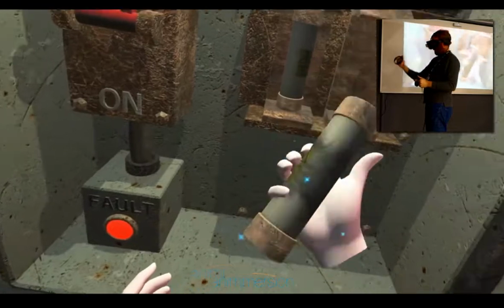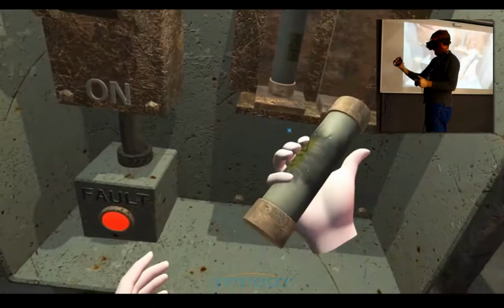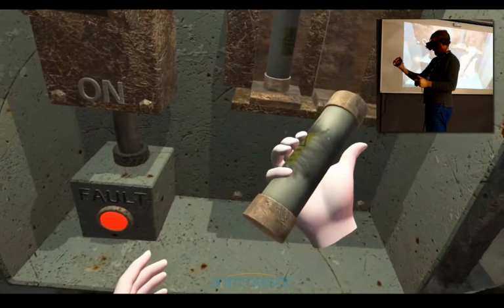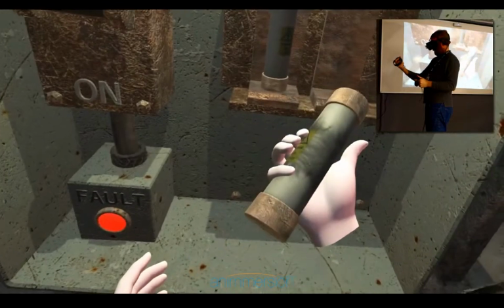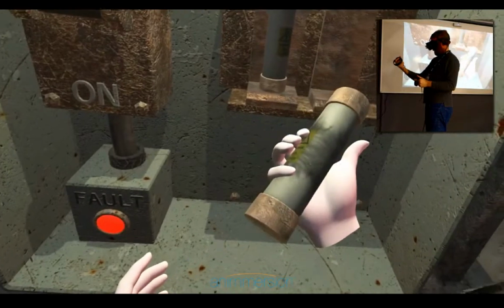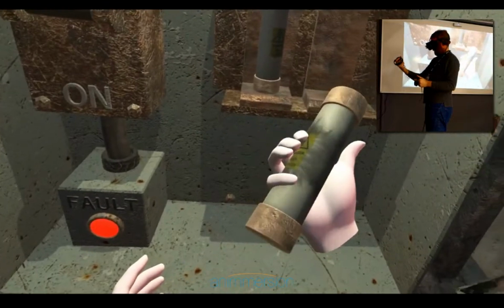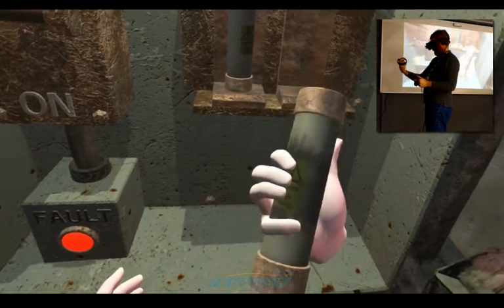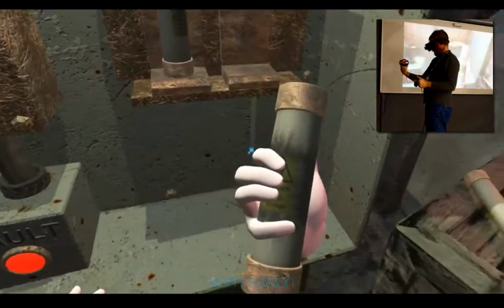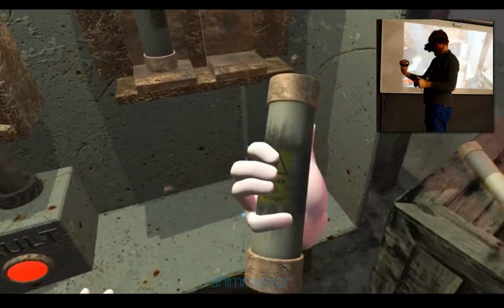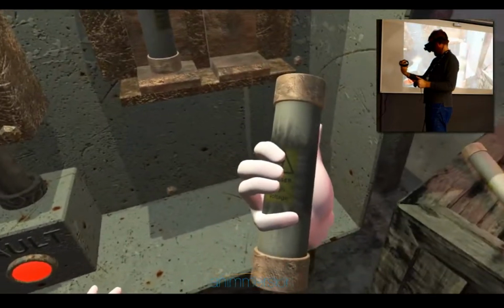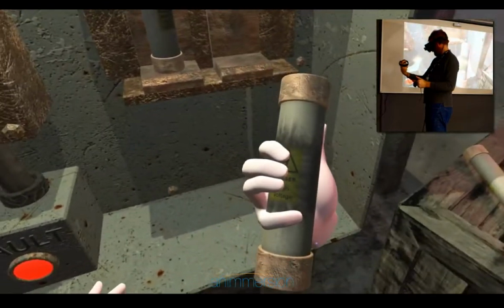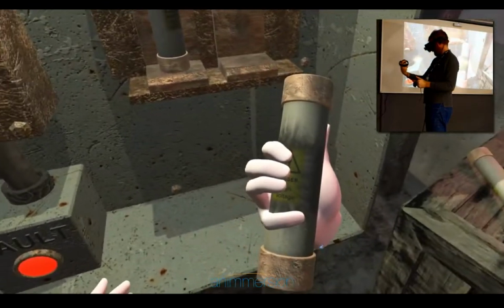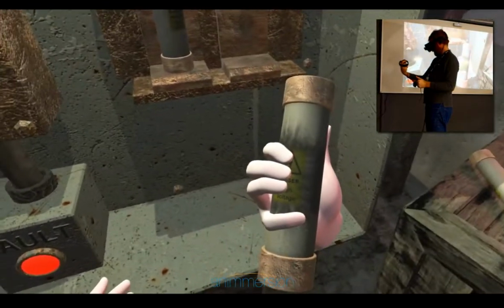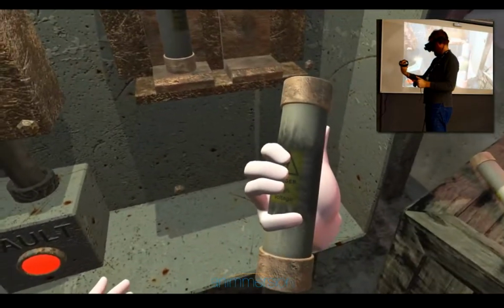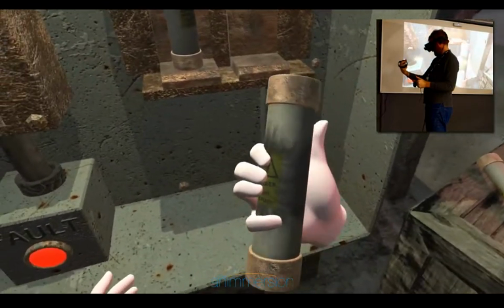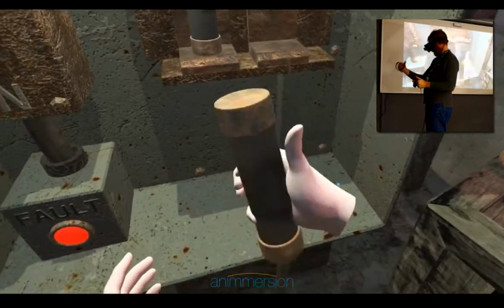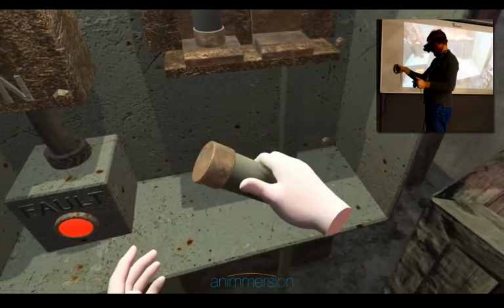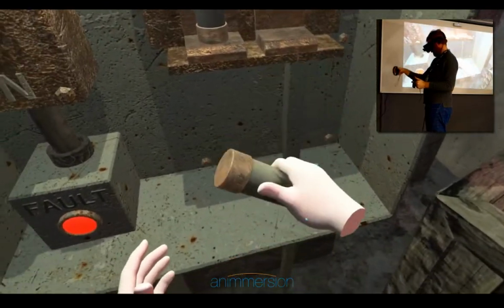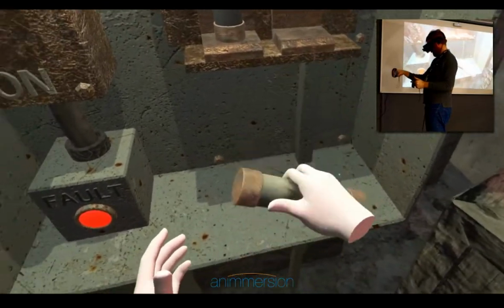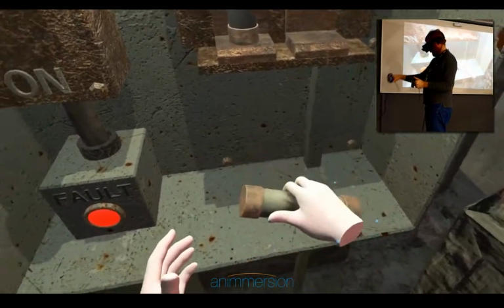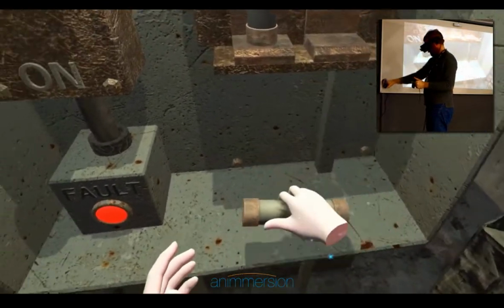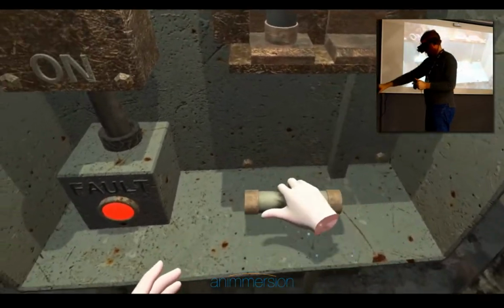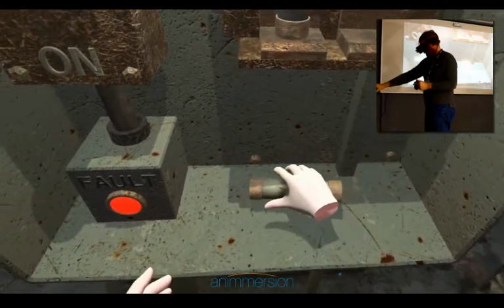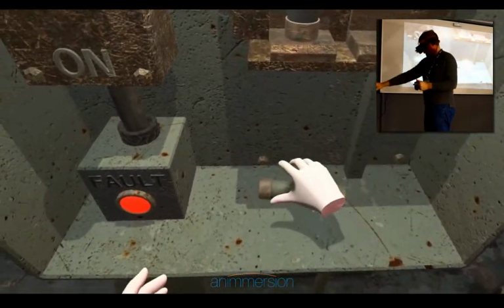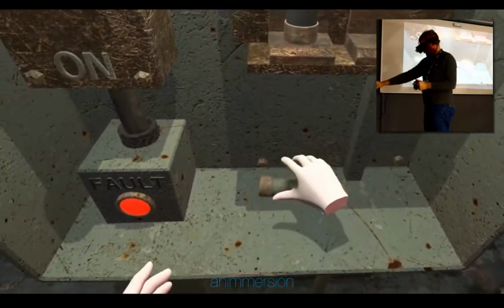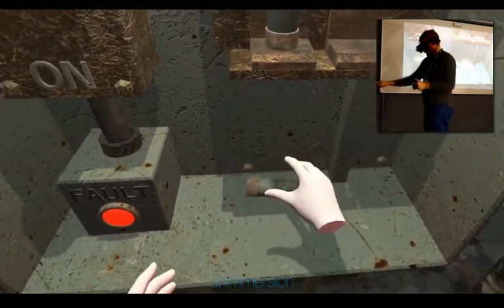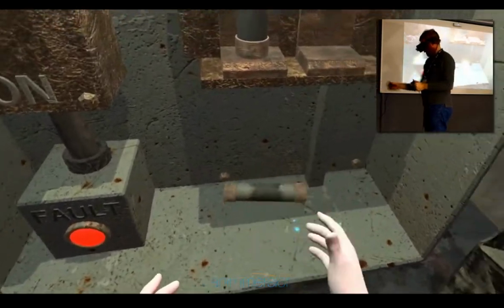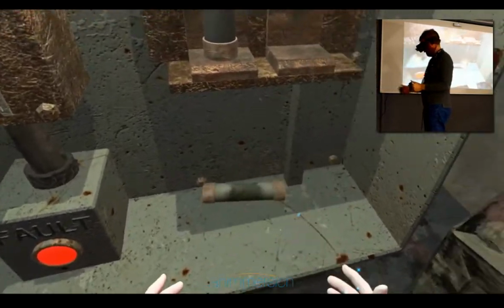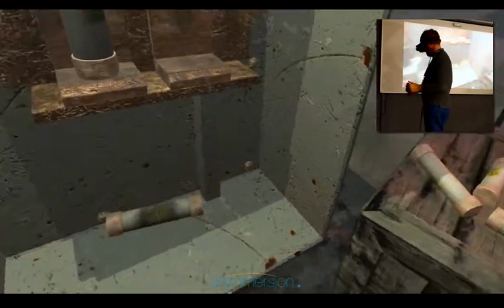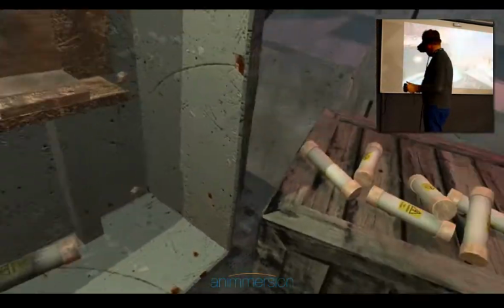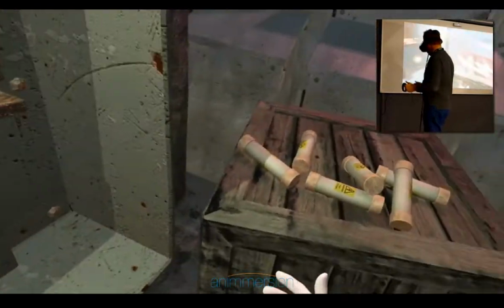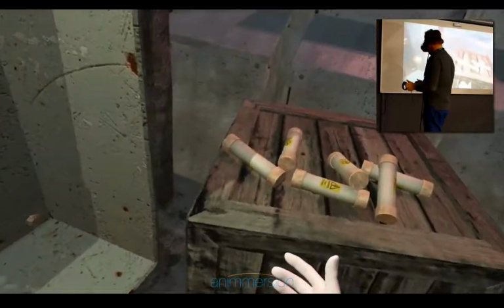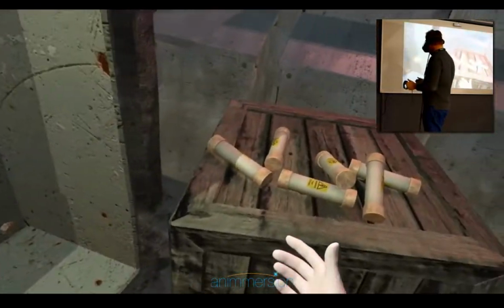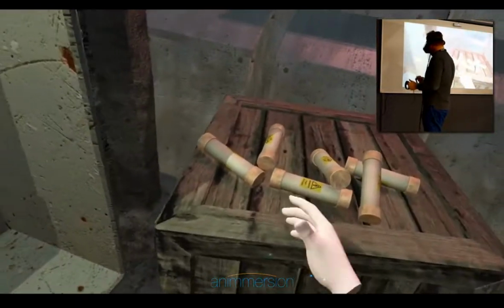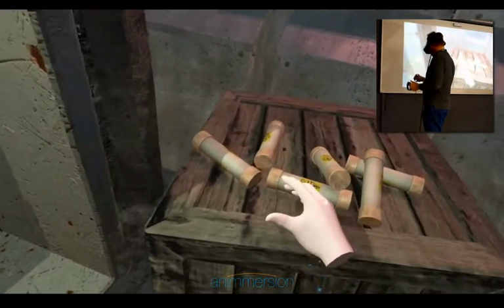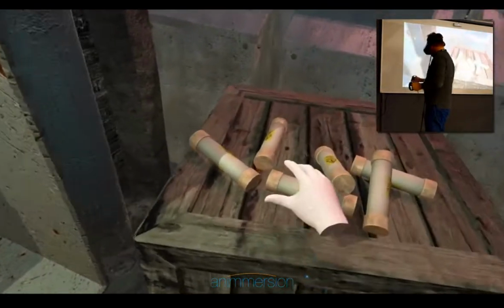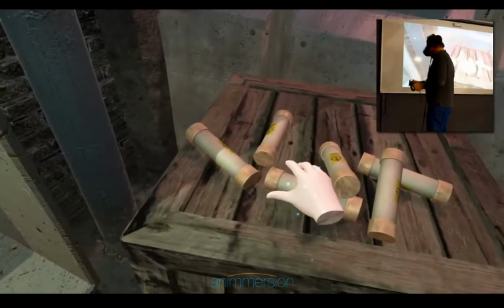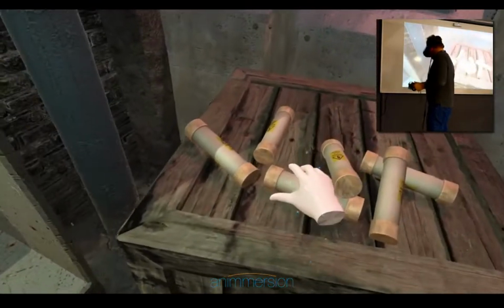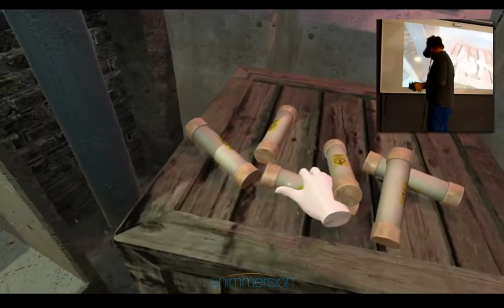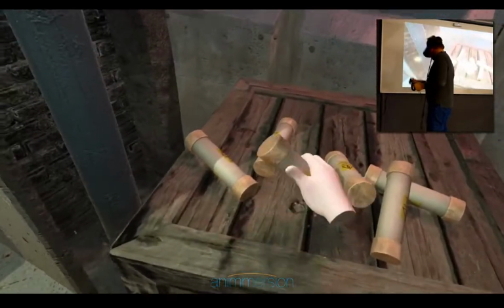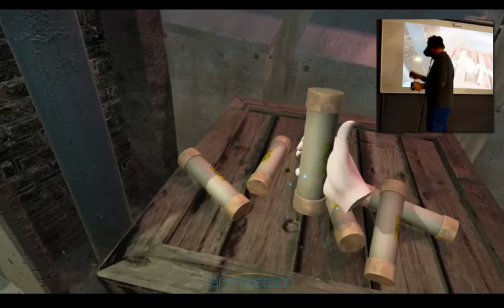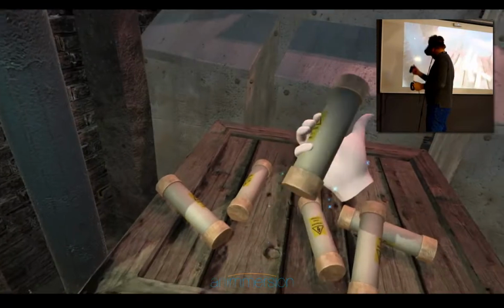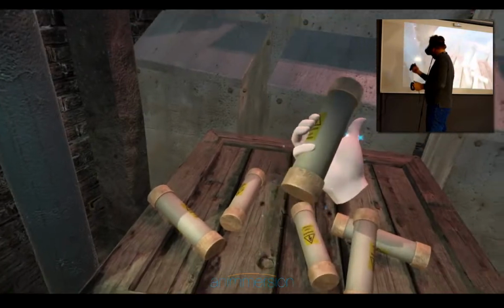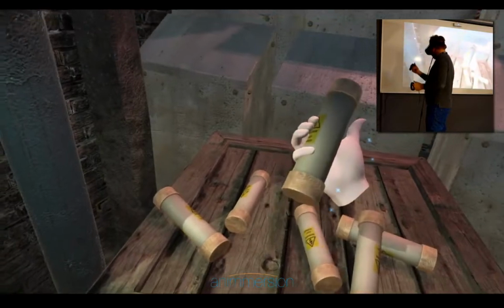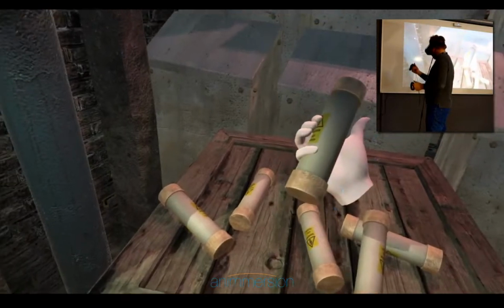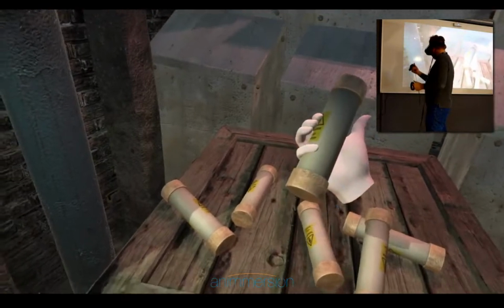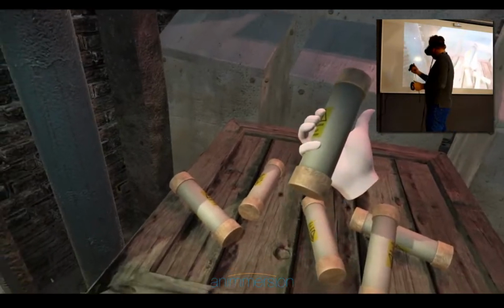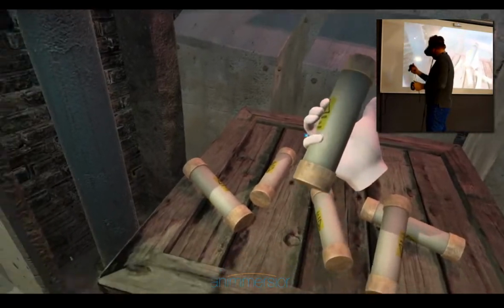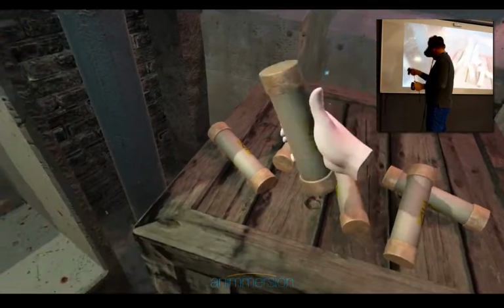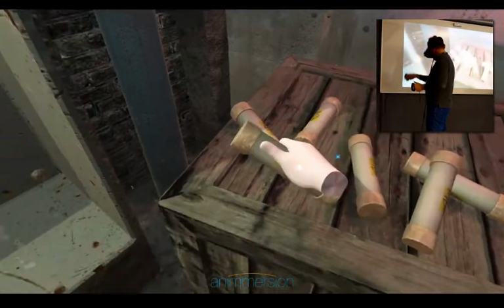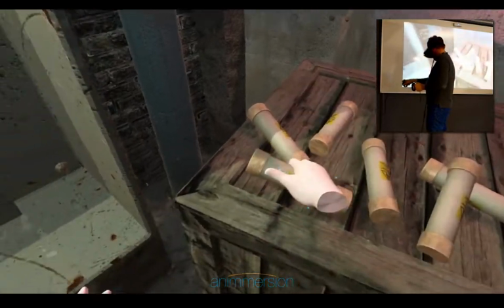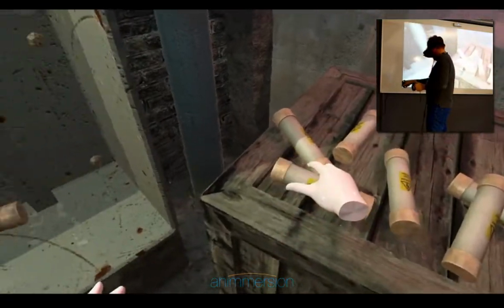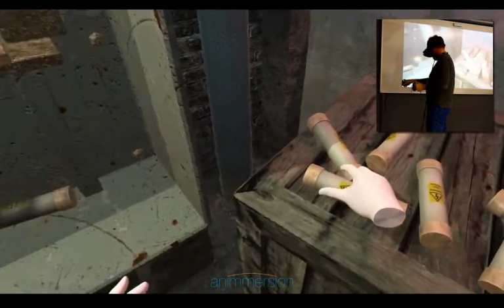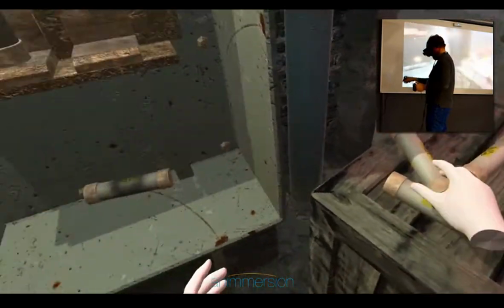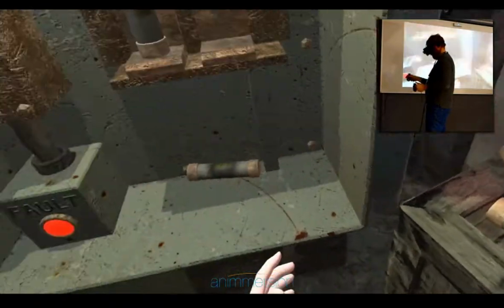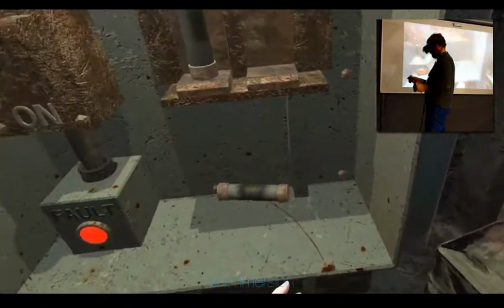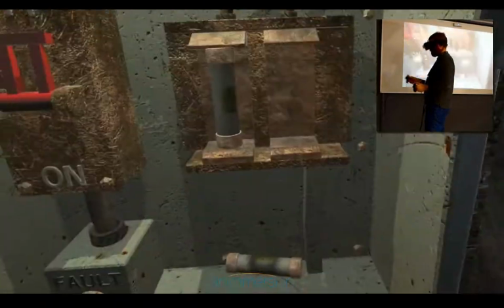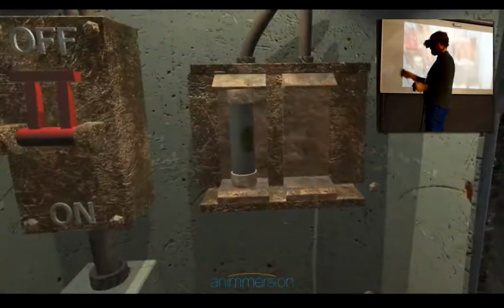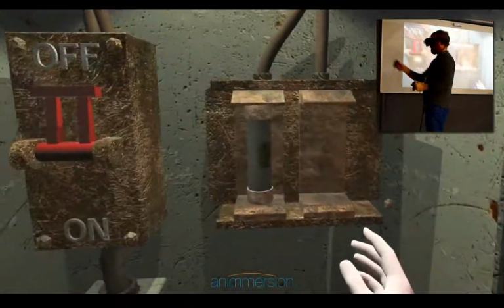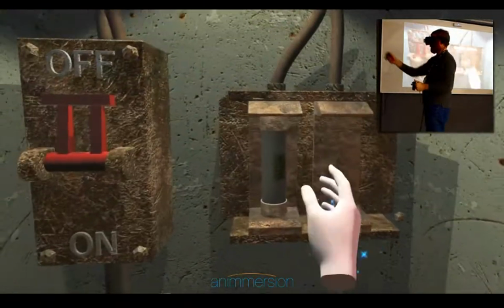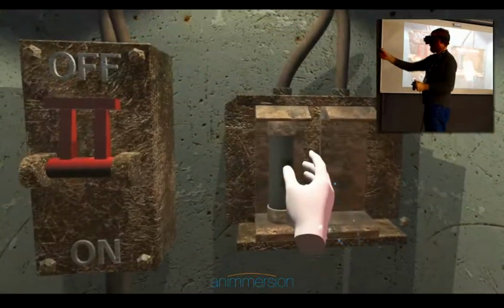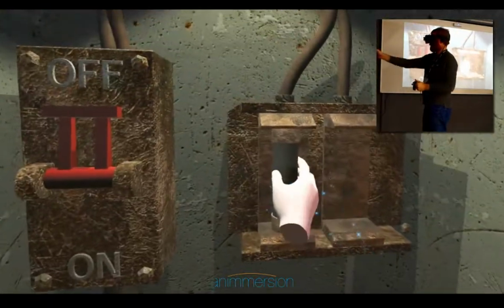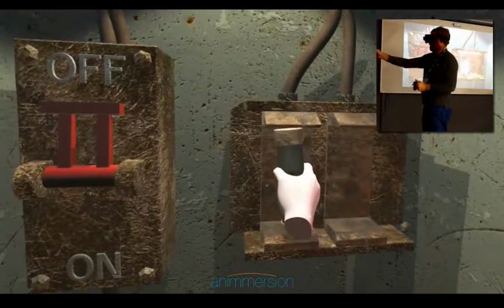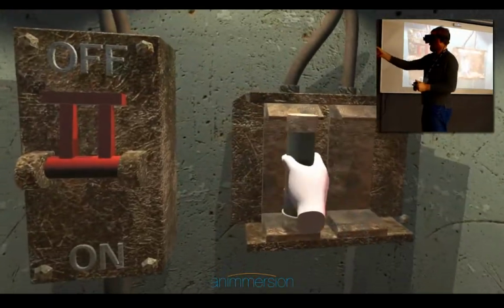Inside a simplified plant room, users can power down and replace fuses in a fuse box to reinstate the power supply to some cabinets.